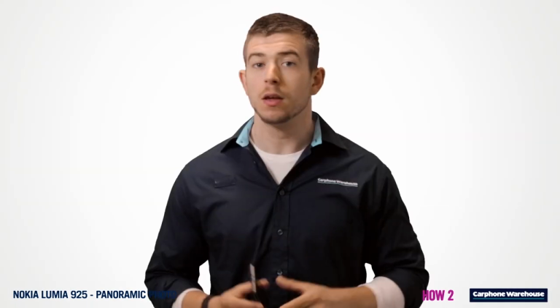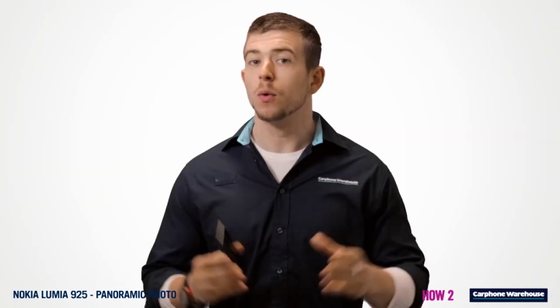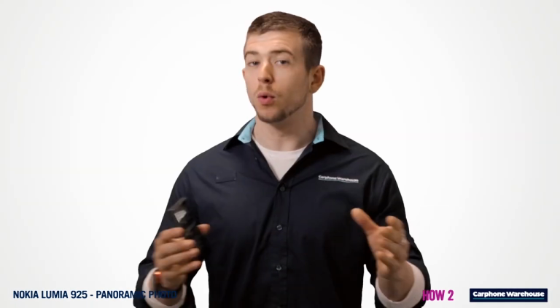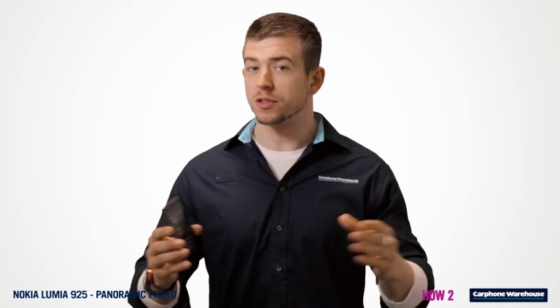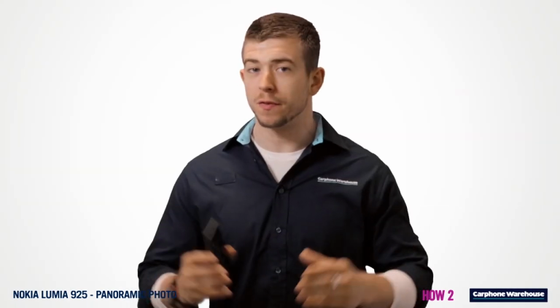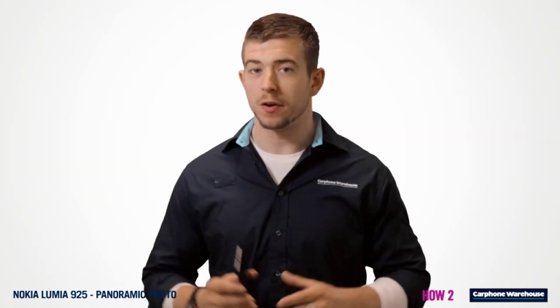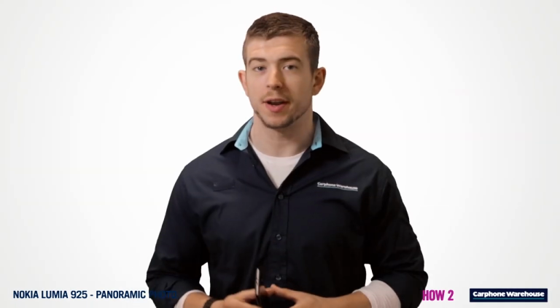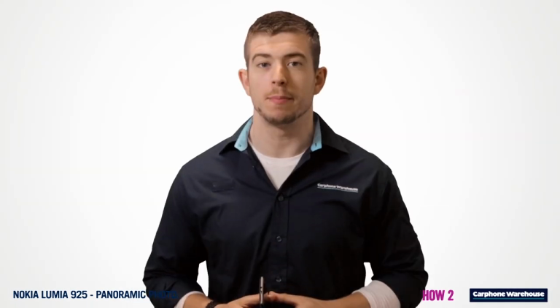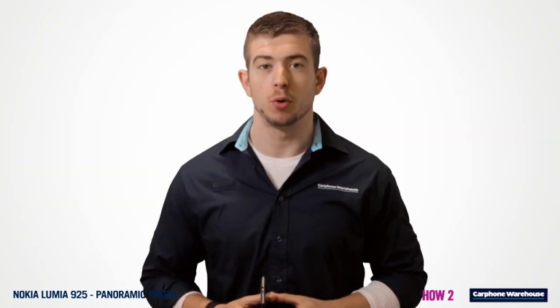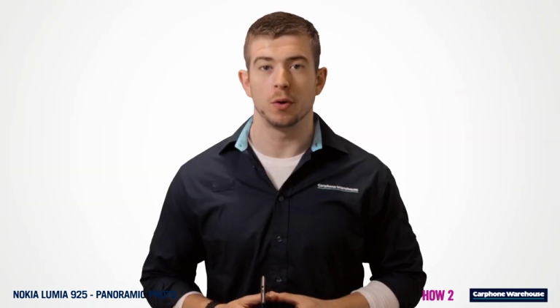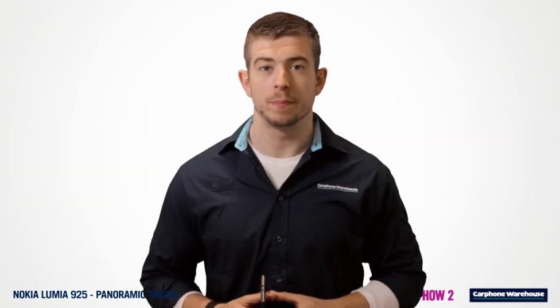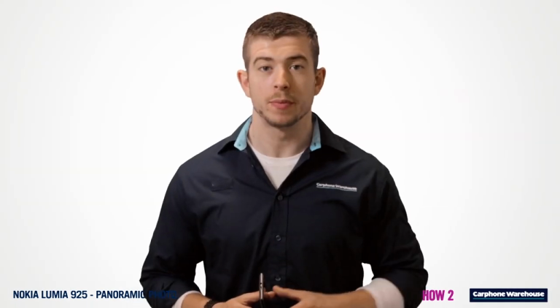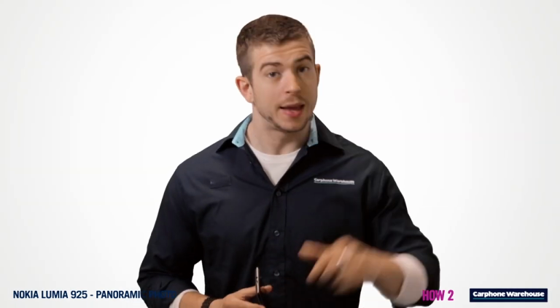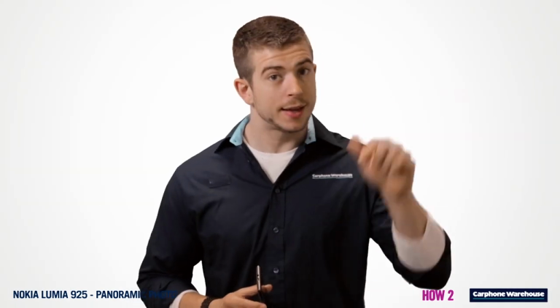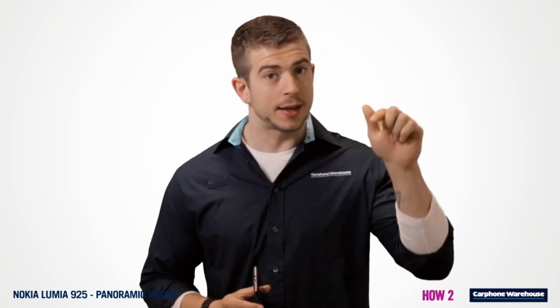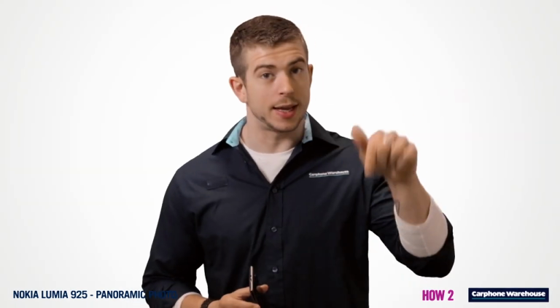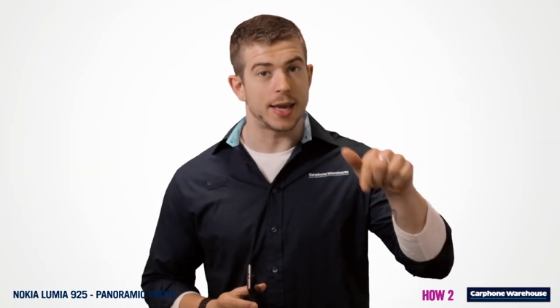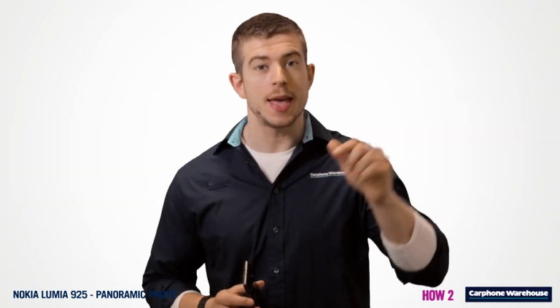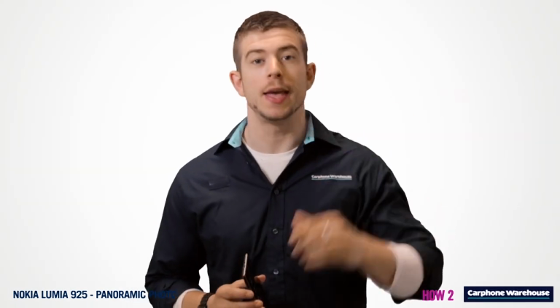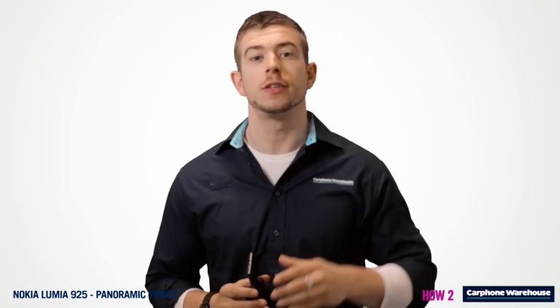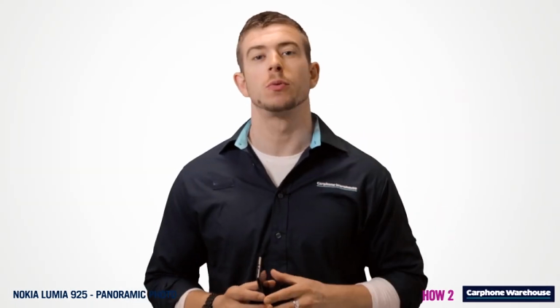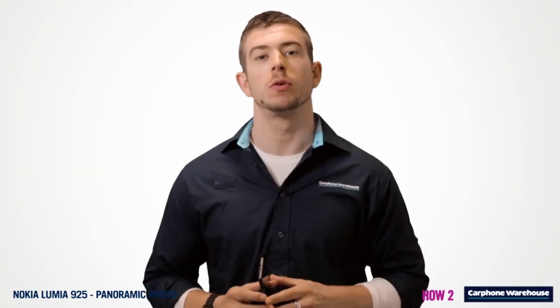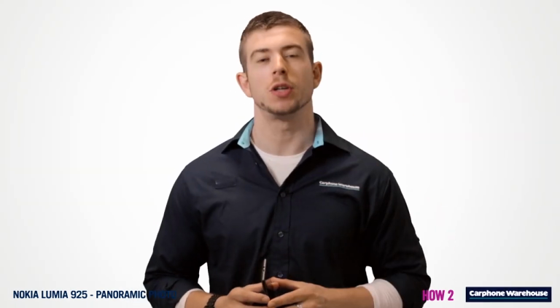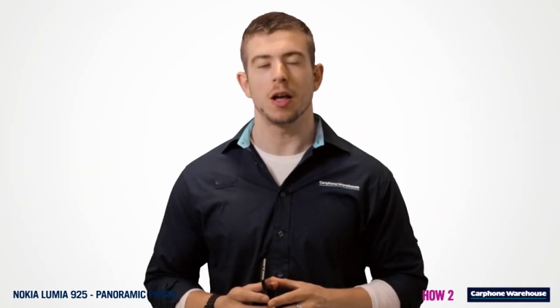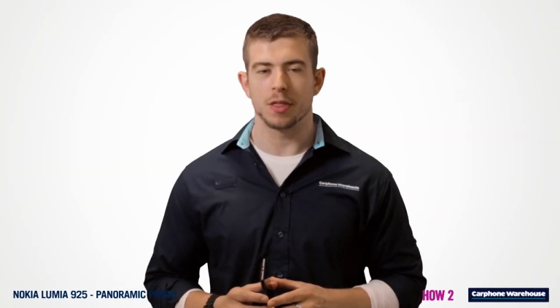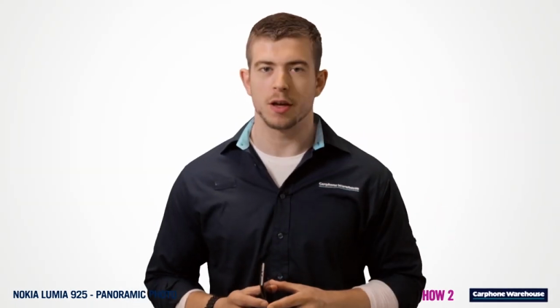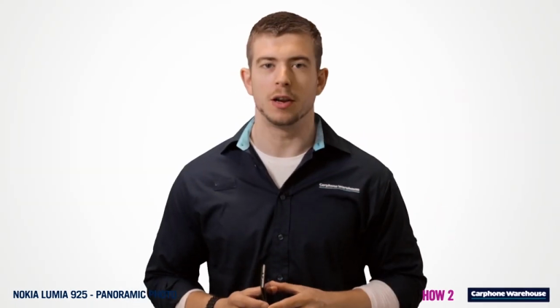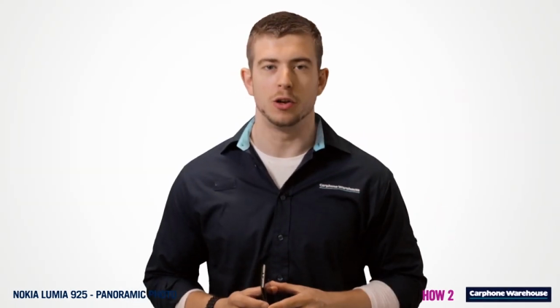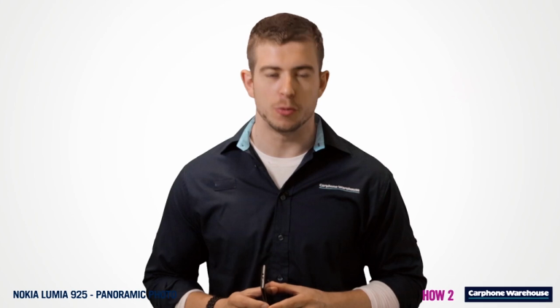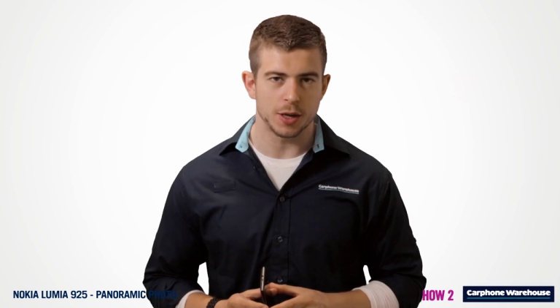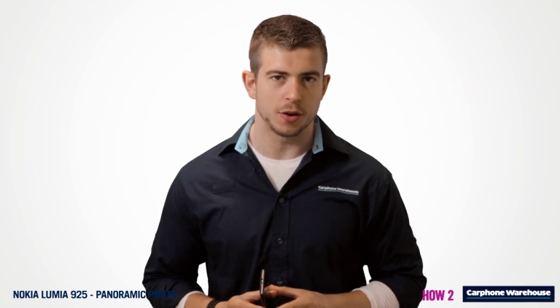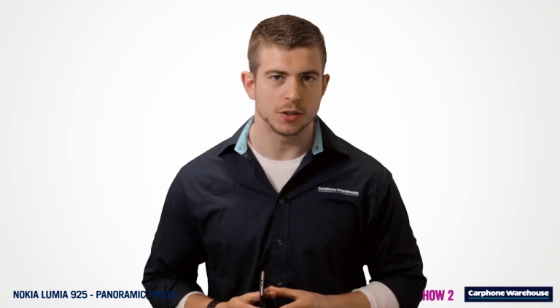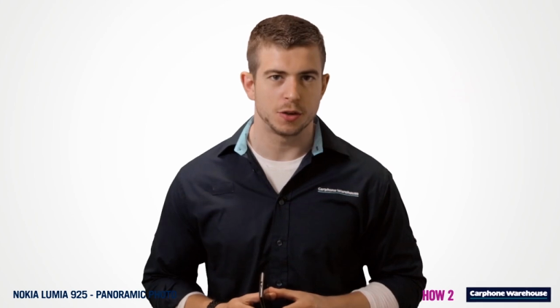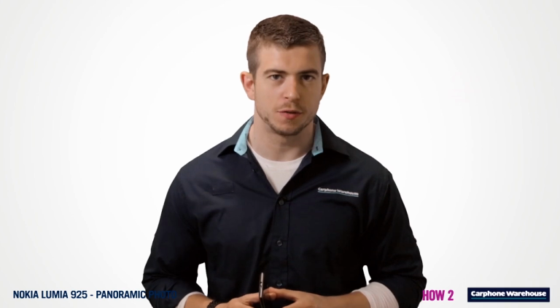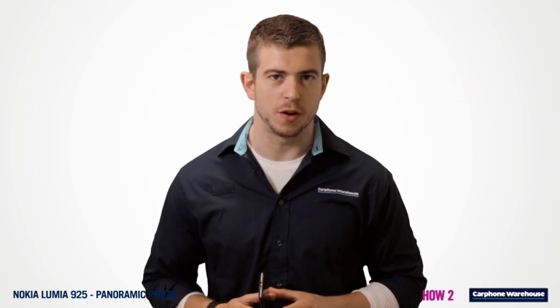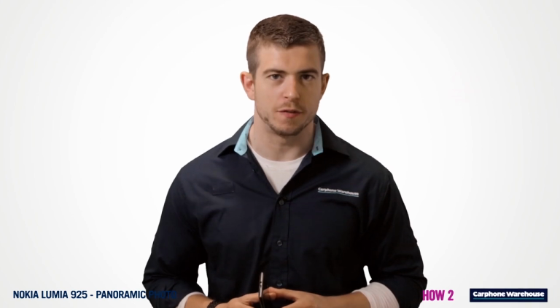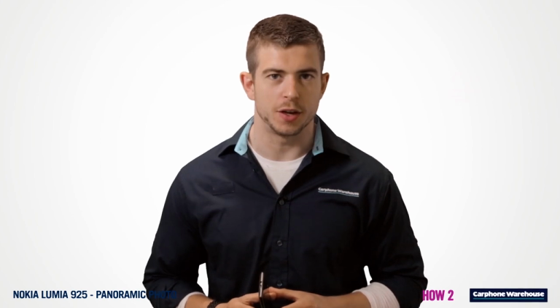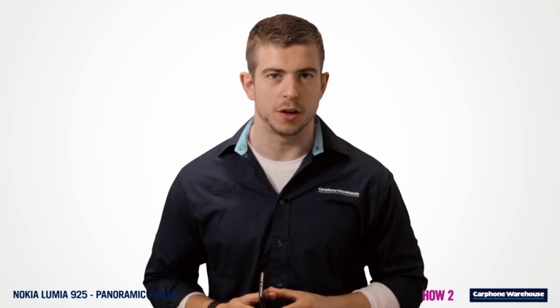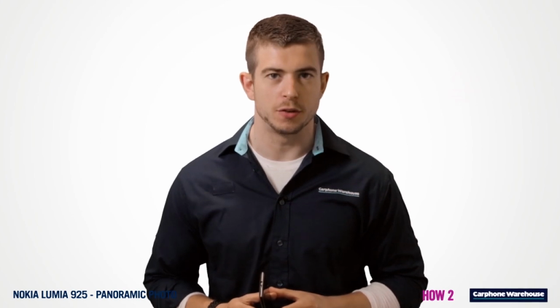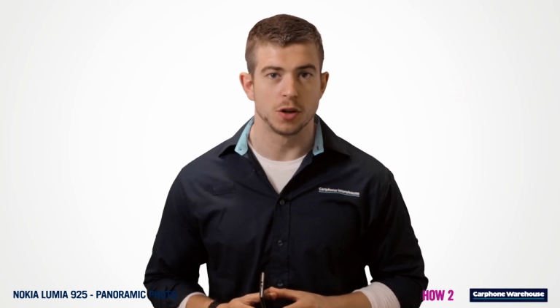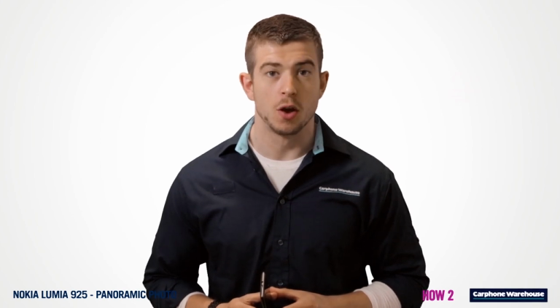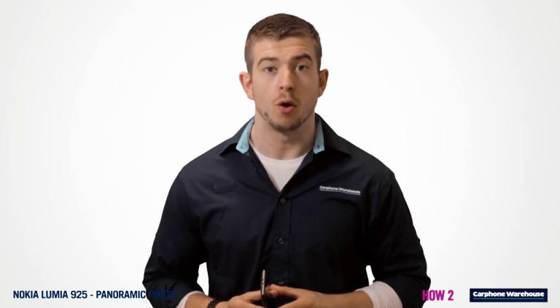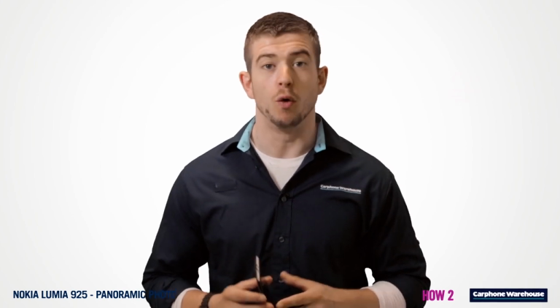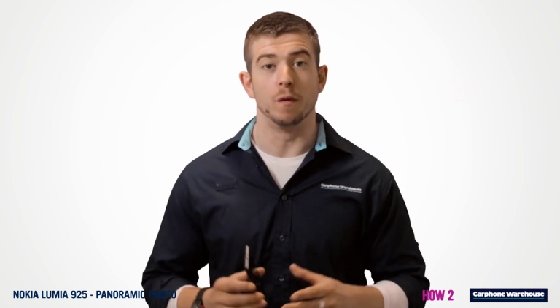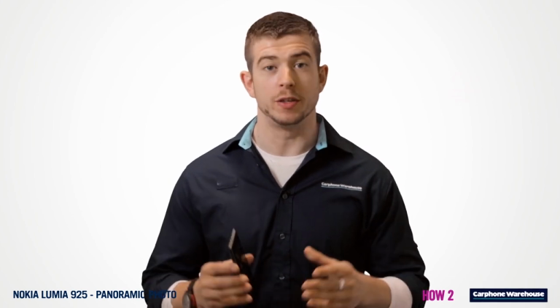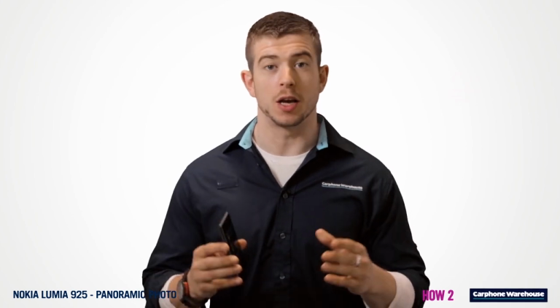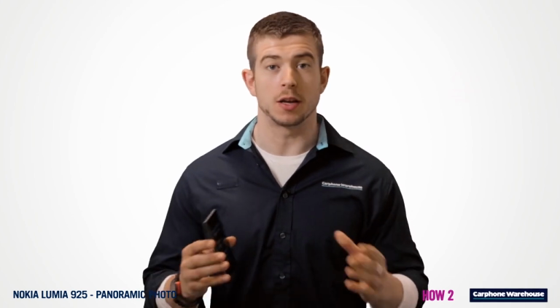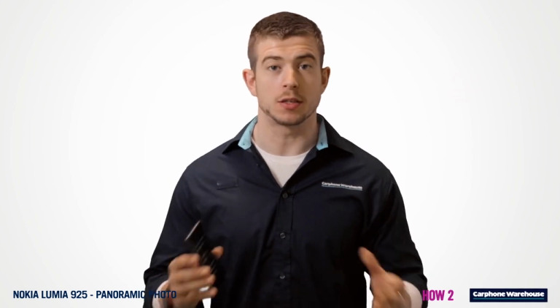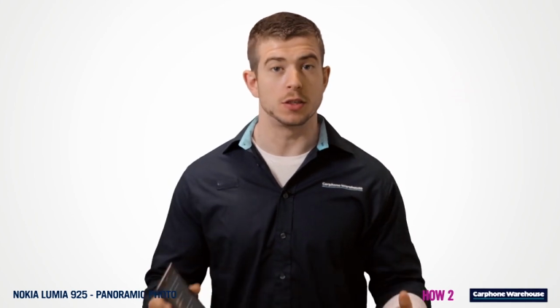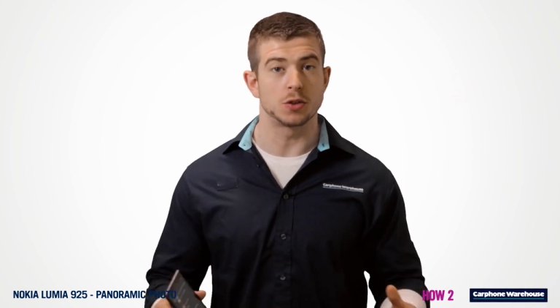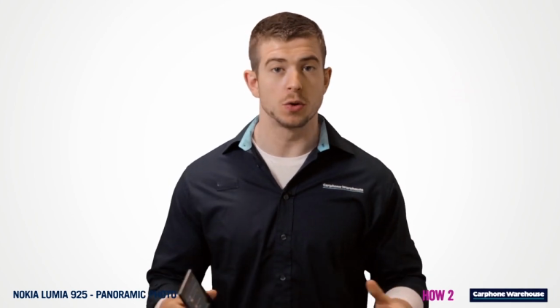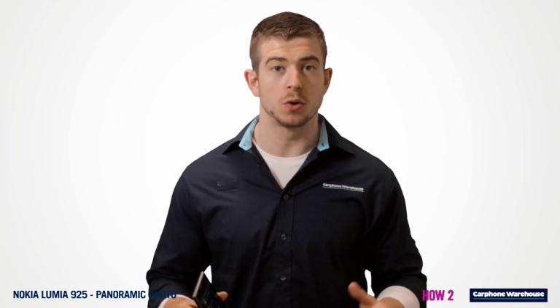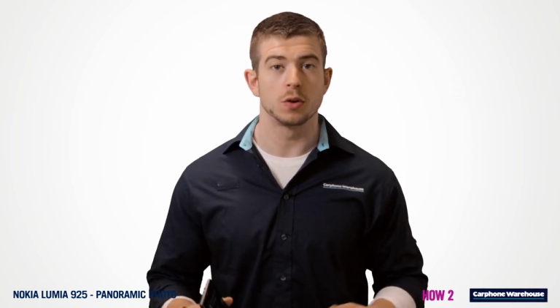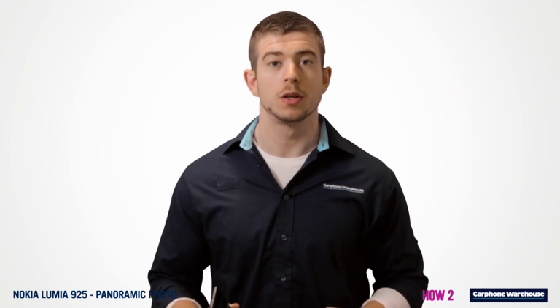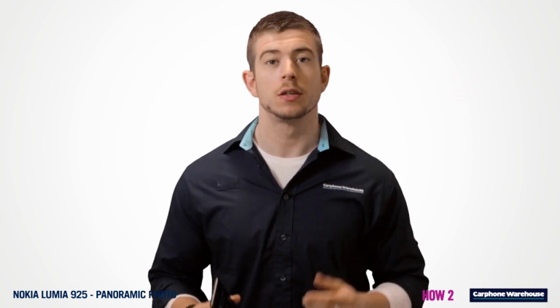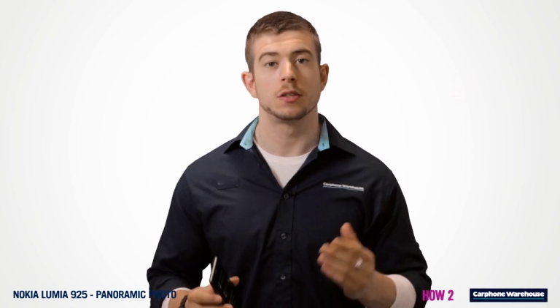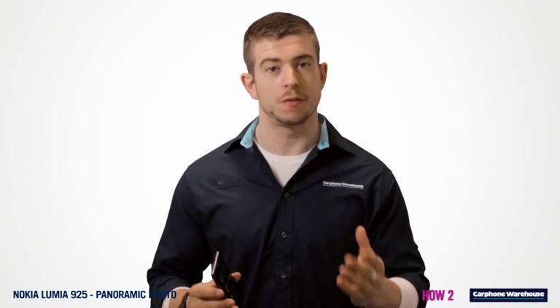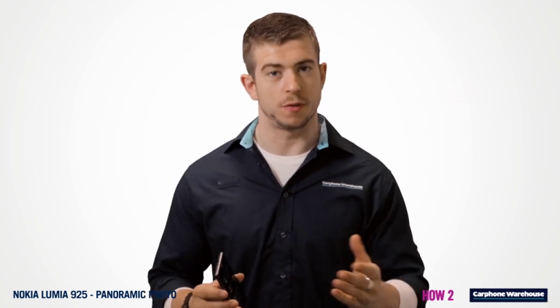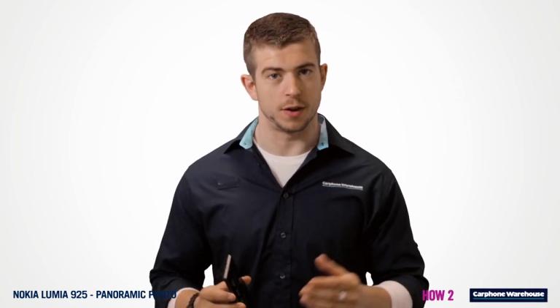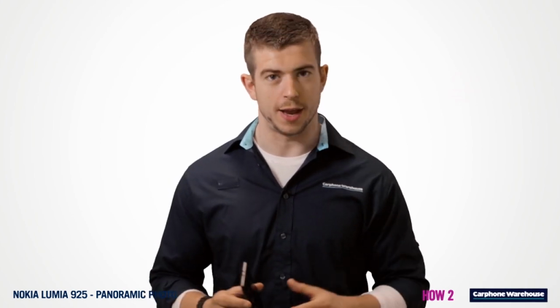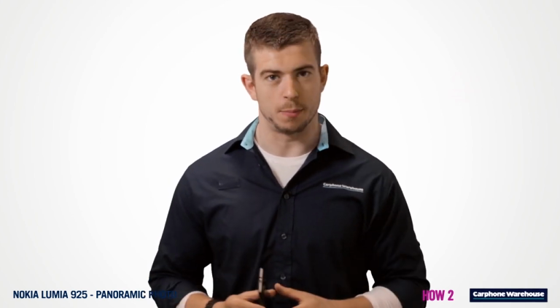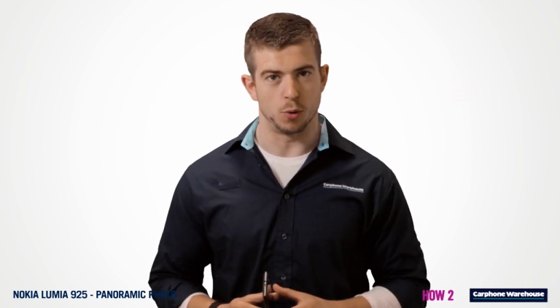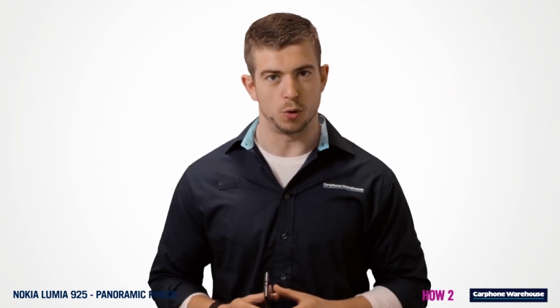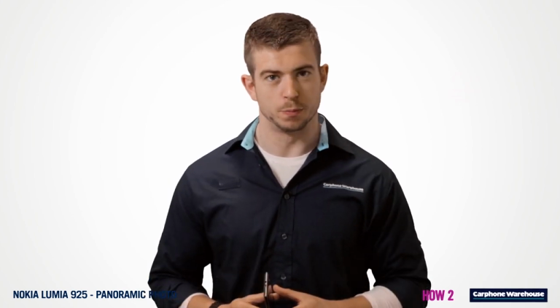Want to find out more? Click here to watch other Lumia 925 videos or visit us in store to find out more.